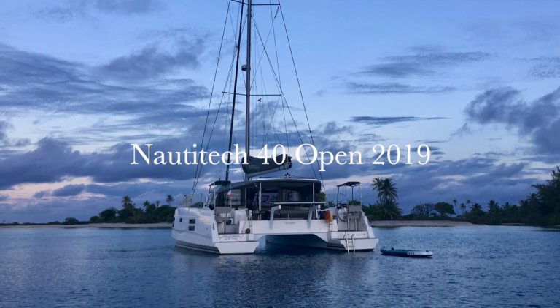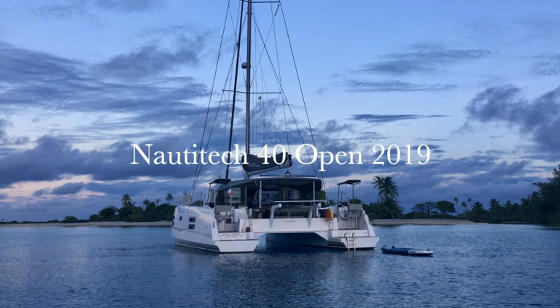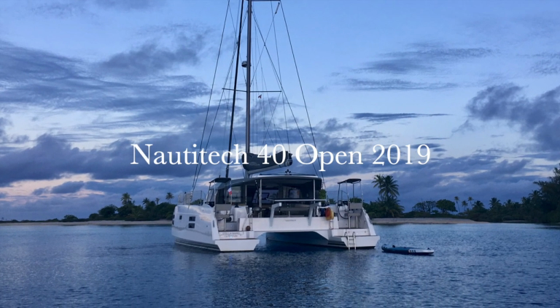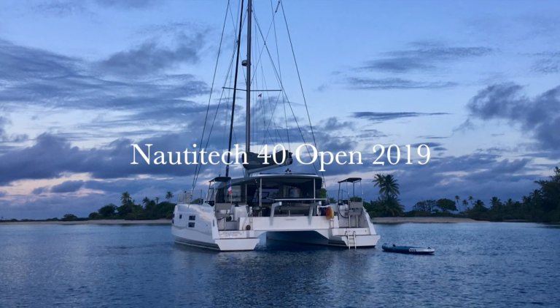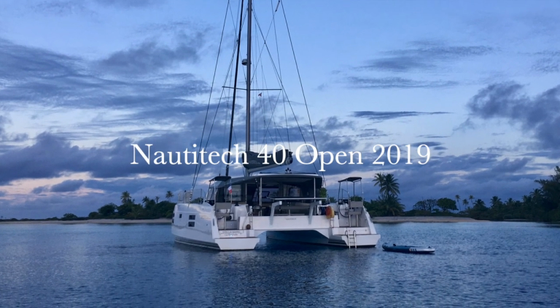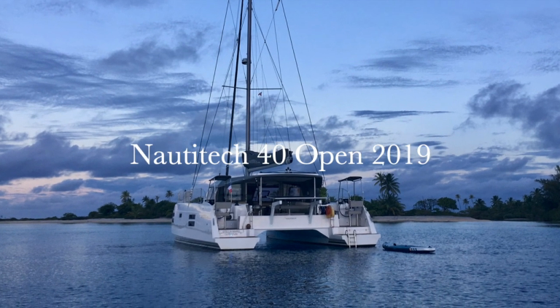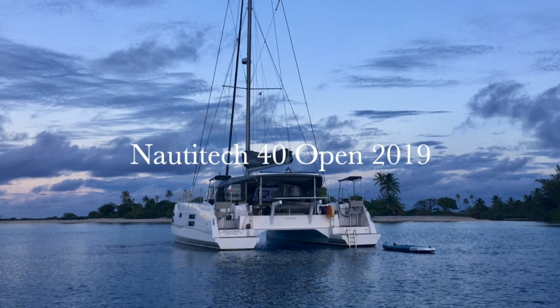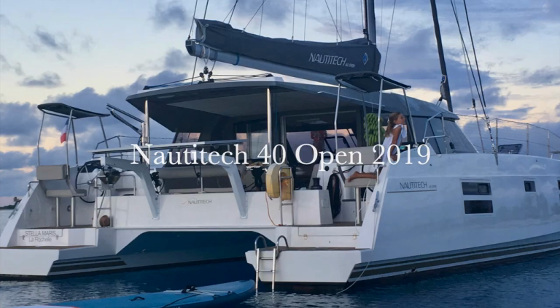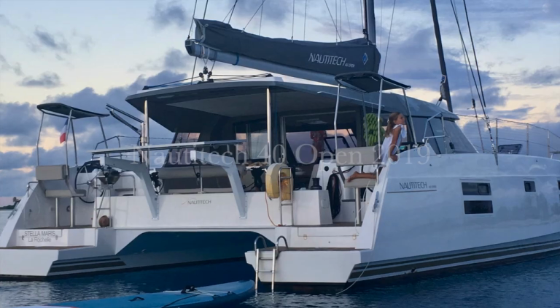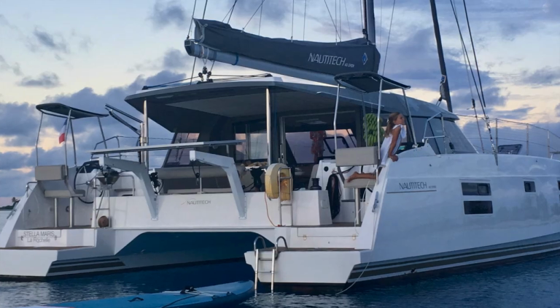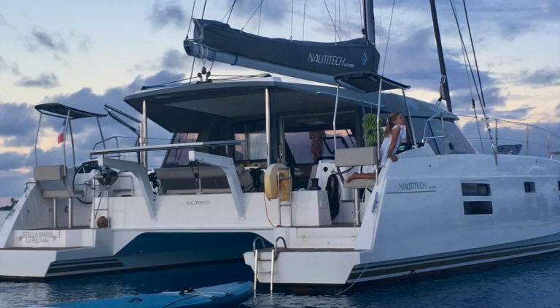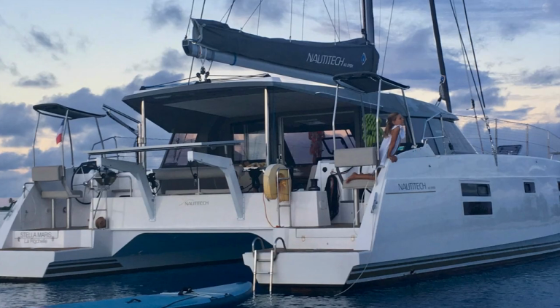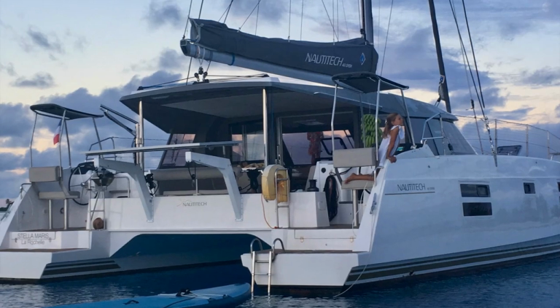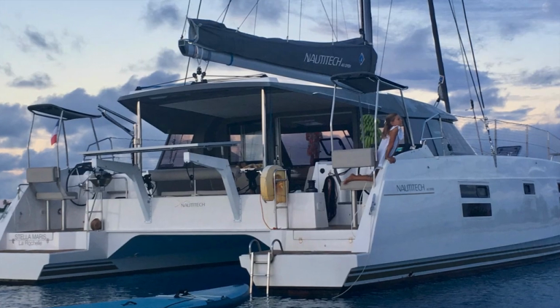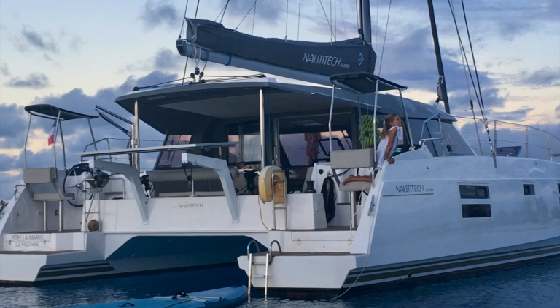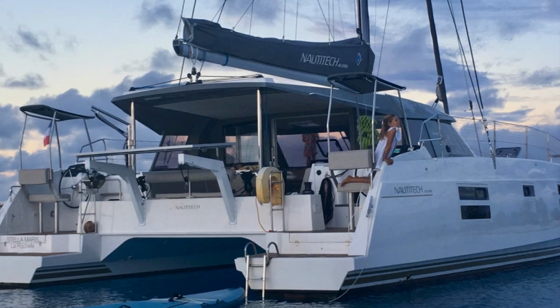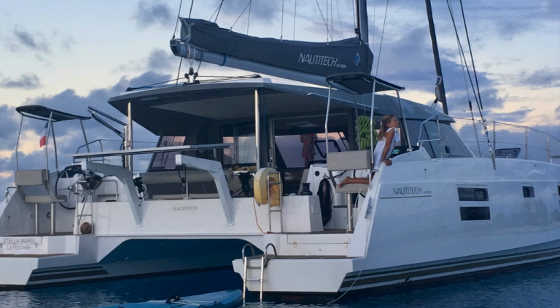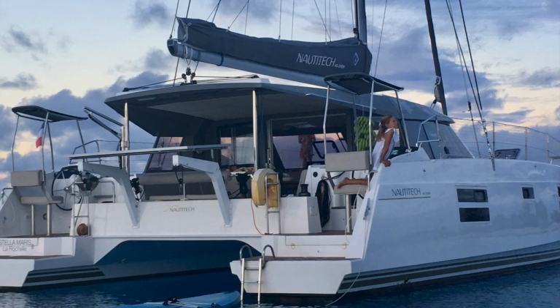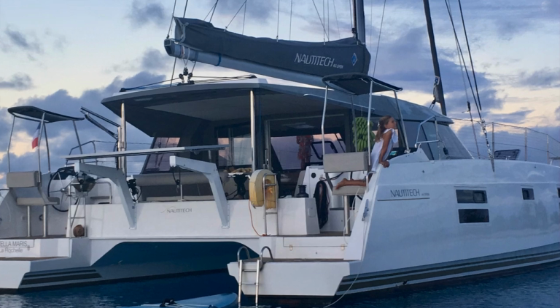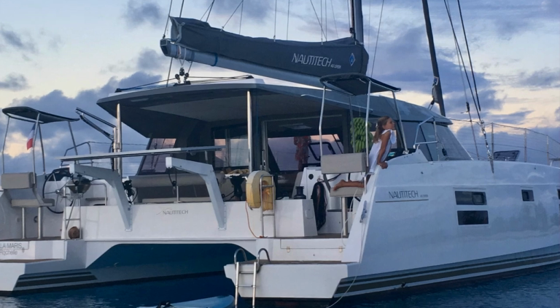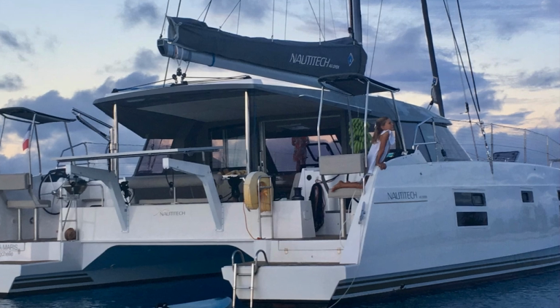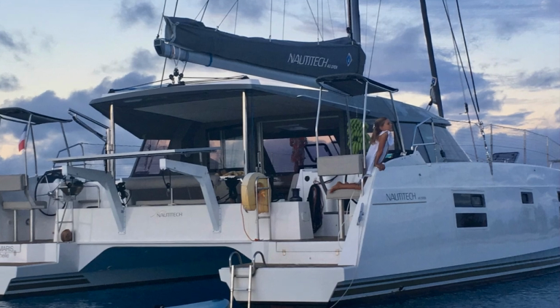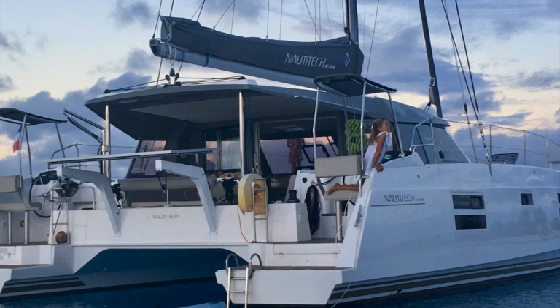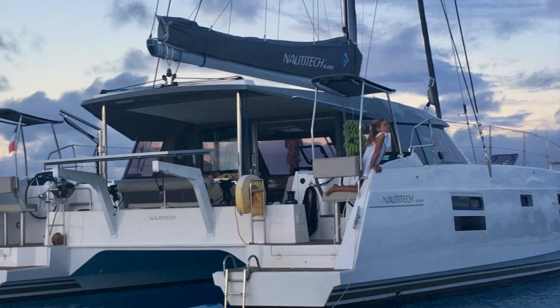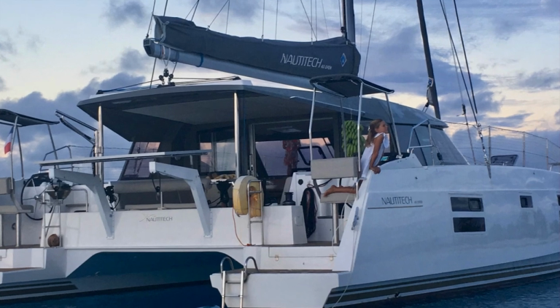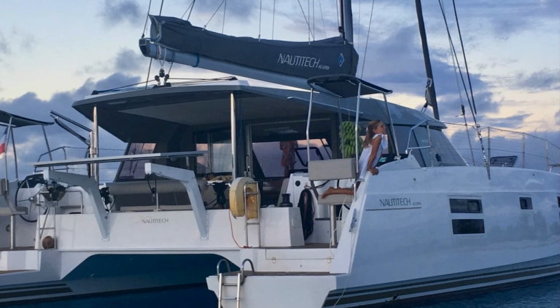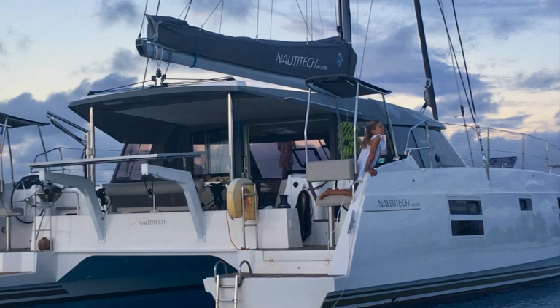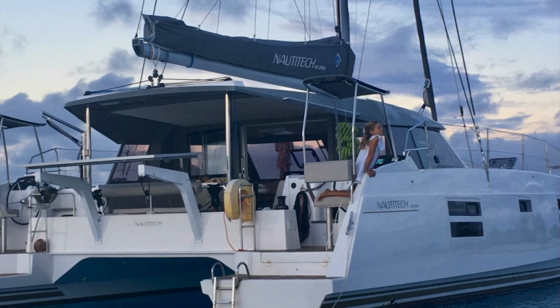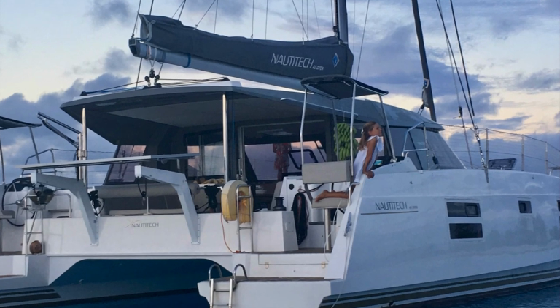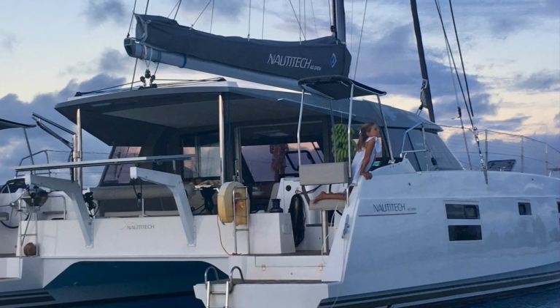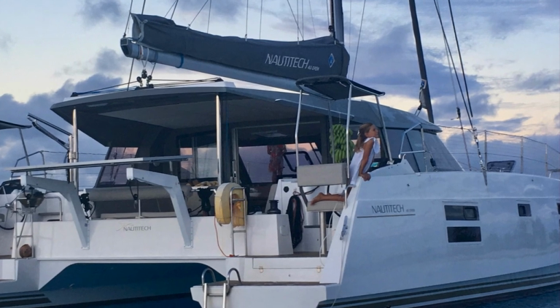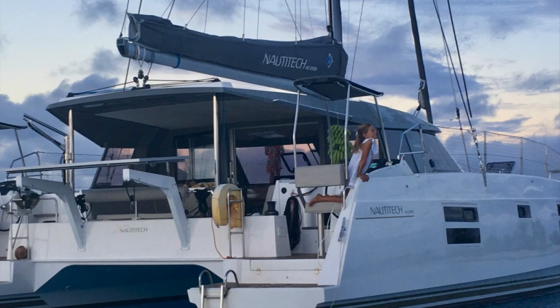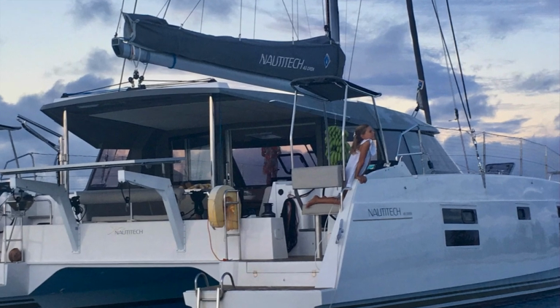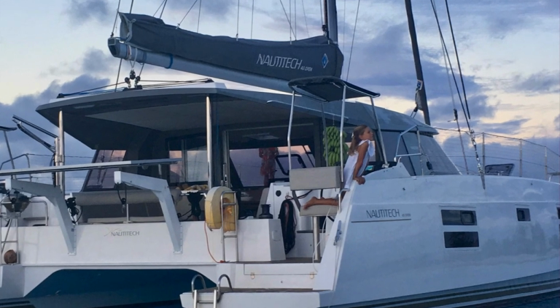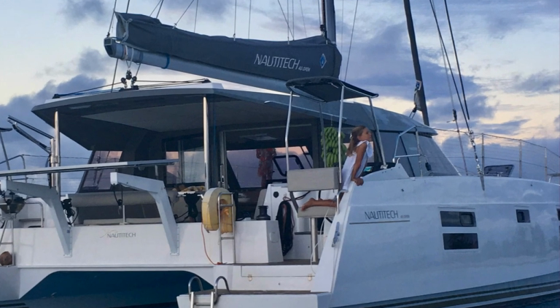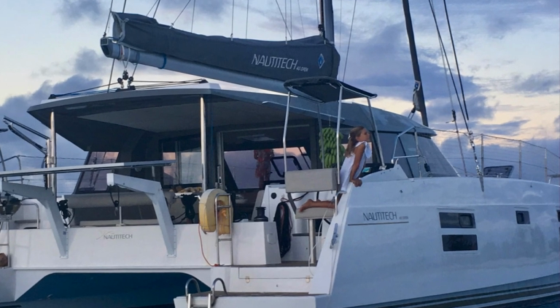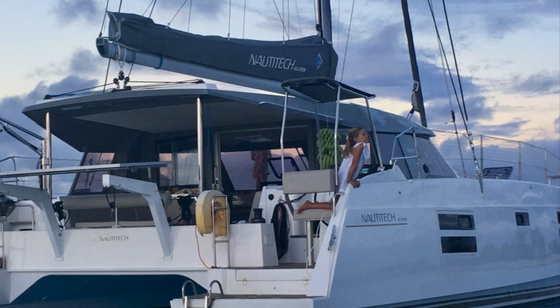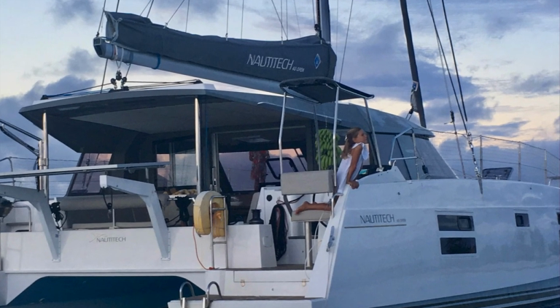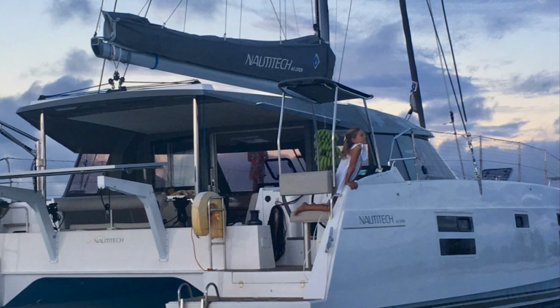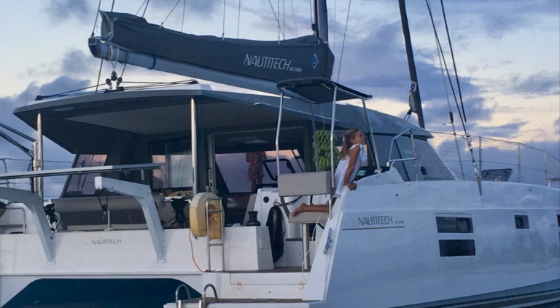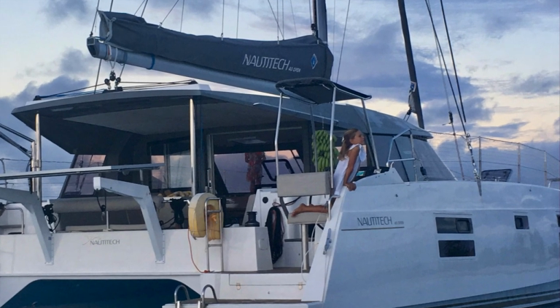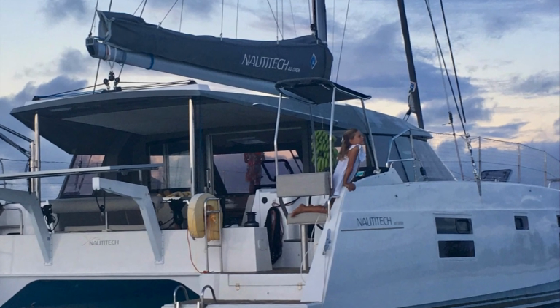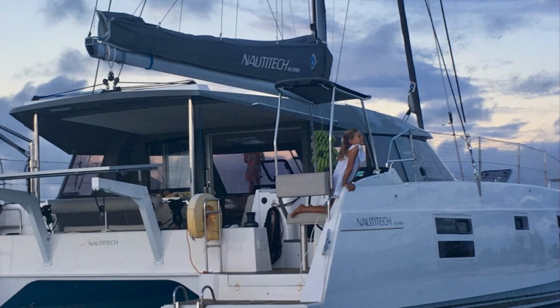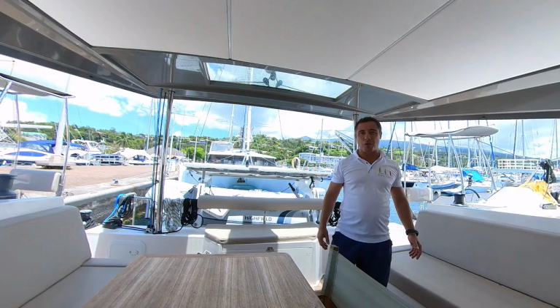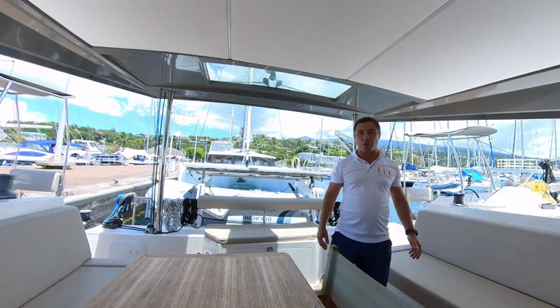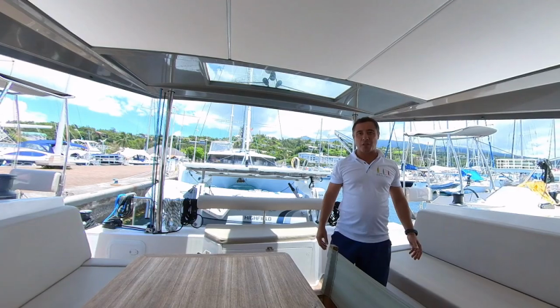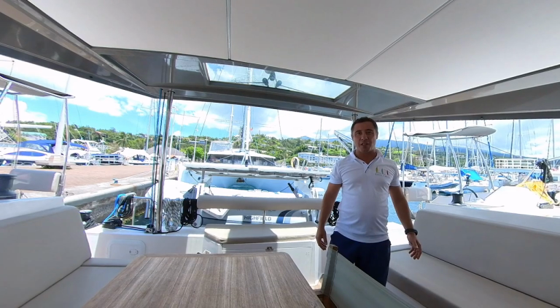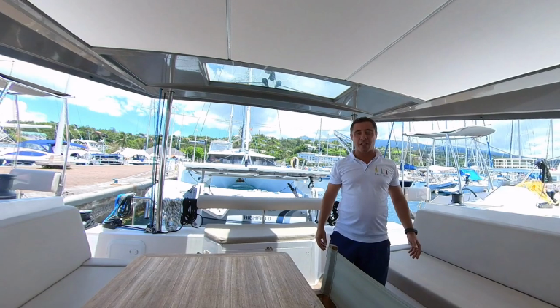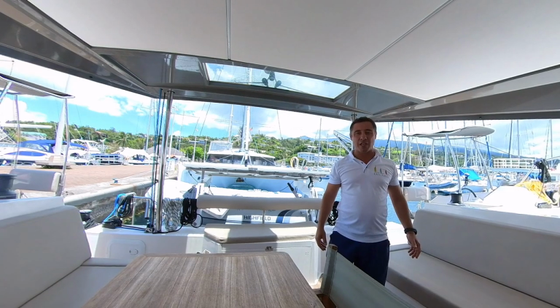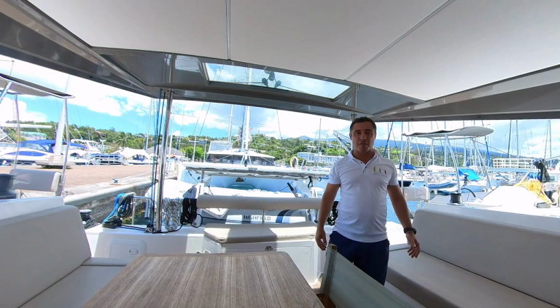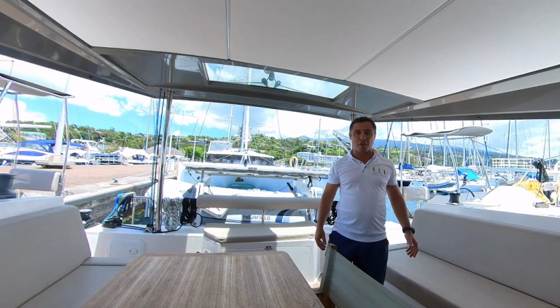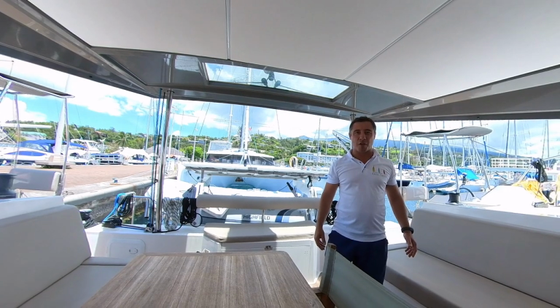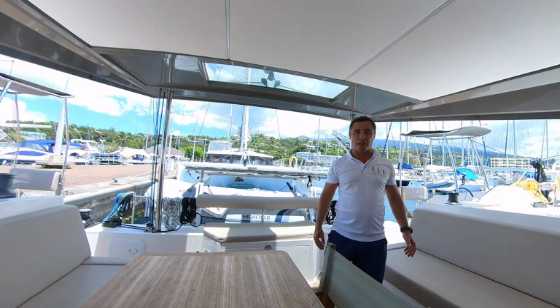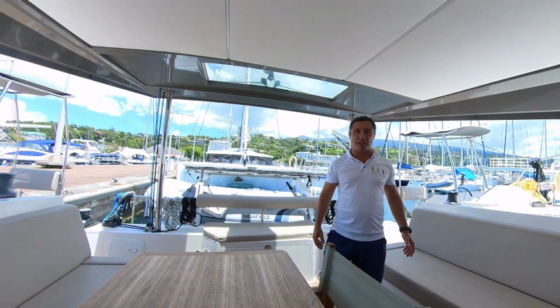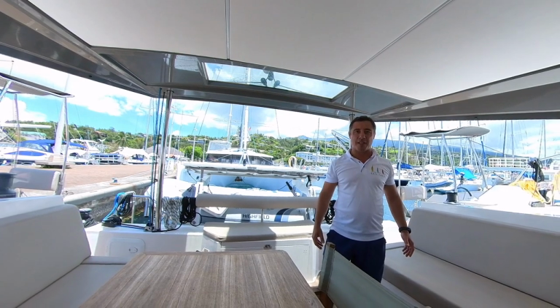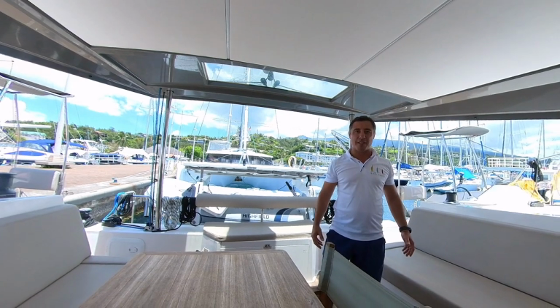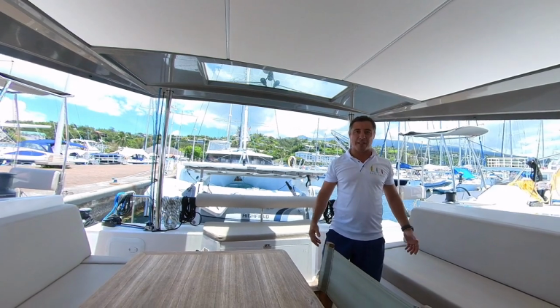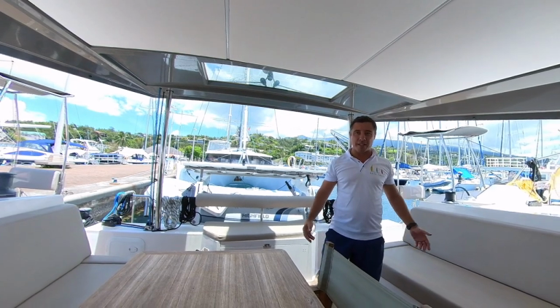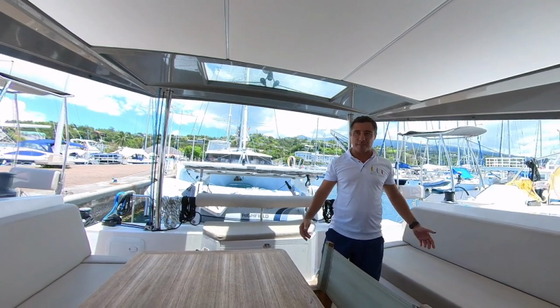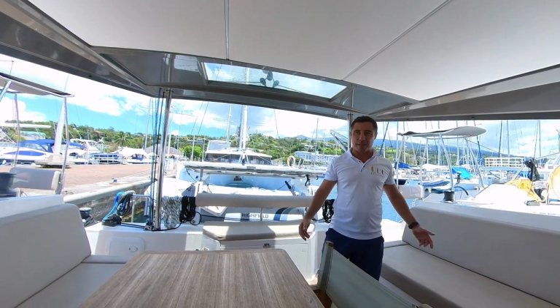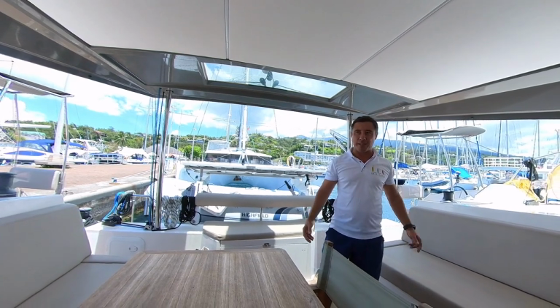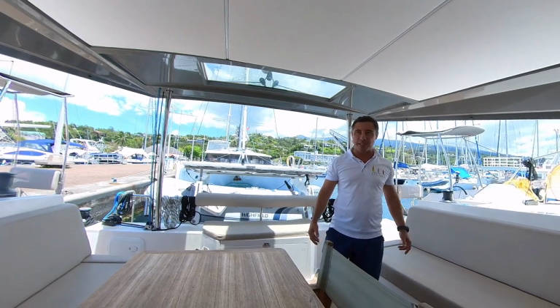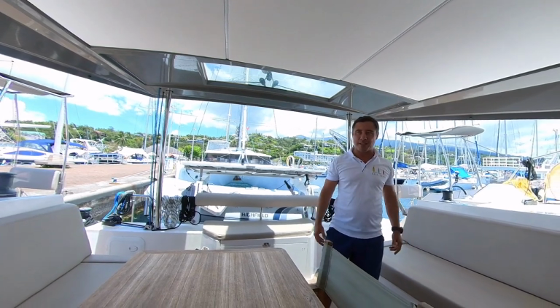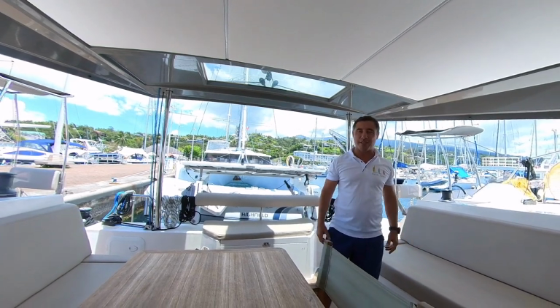Hello, it's David from Sail Tahiti, on board the Naughty Tech Folly Stella Maris.